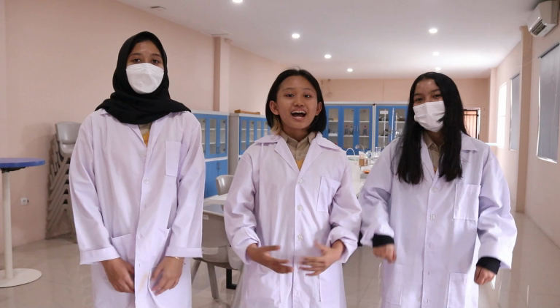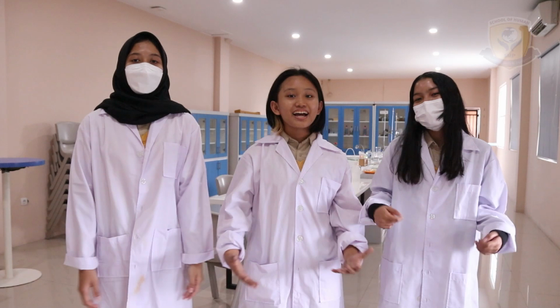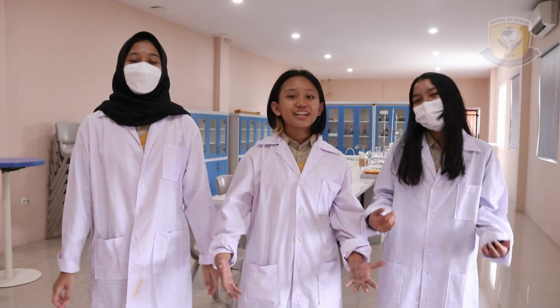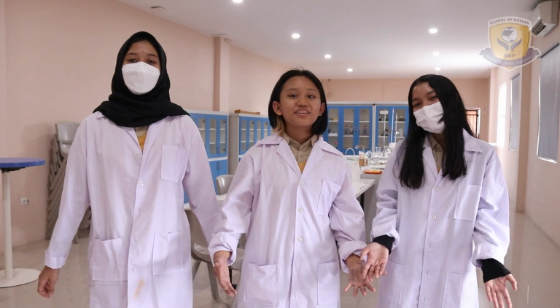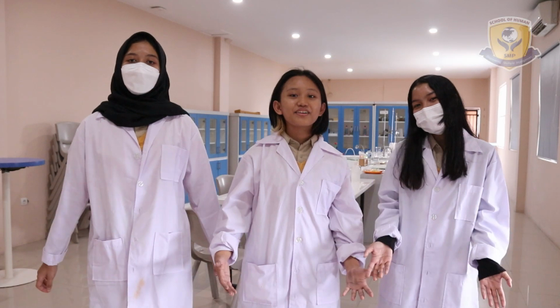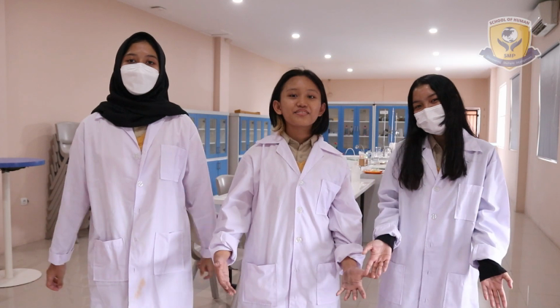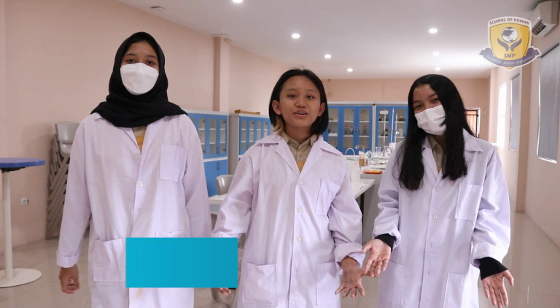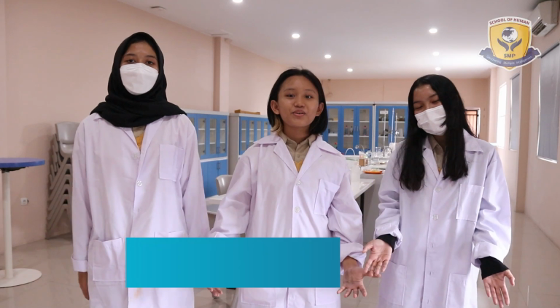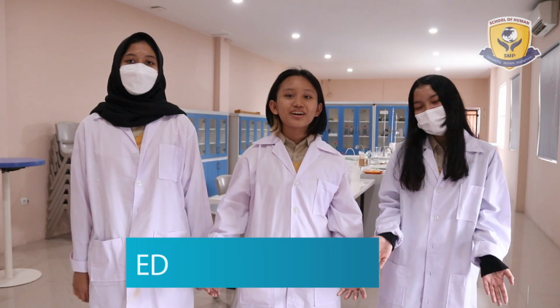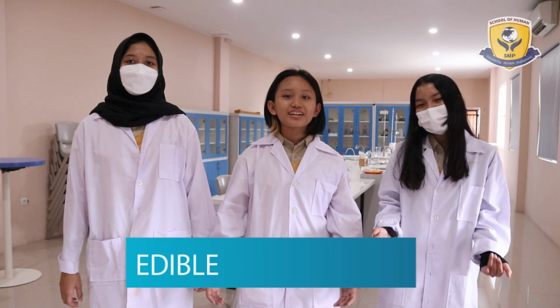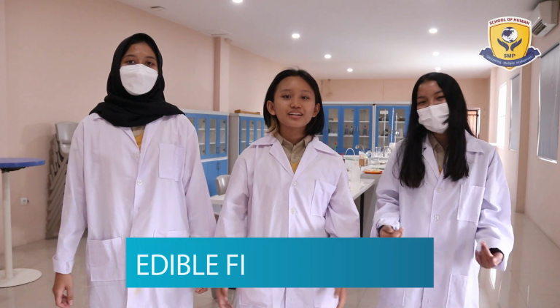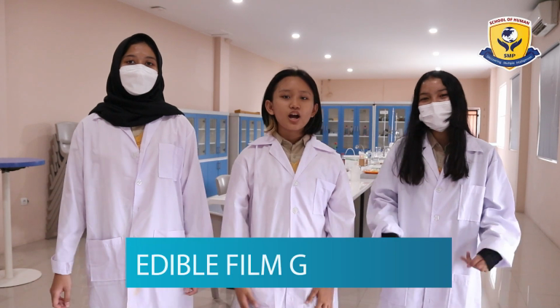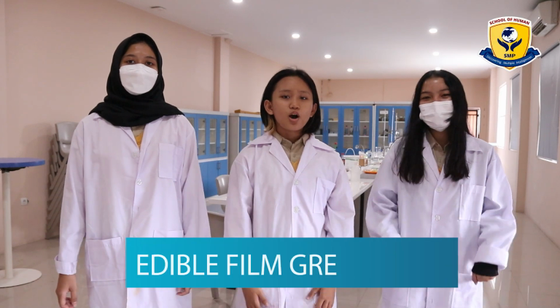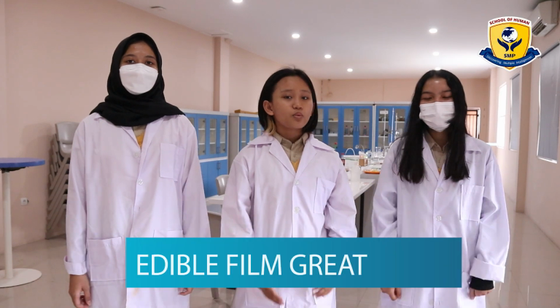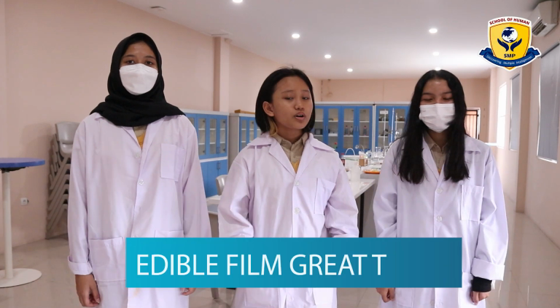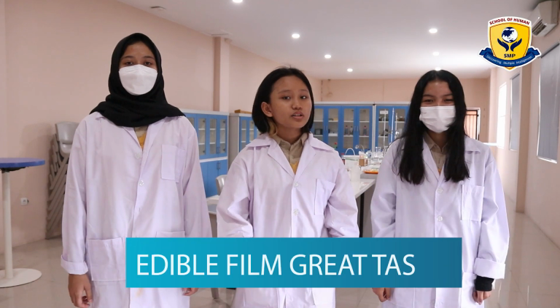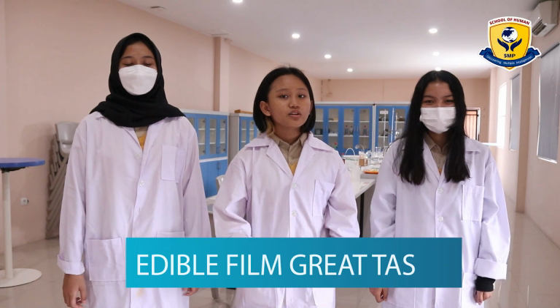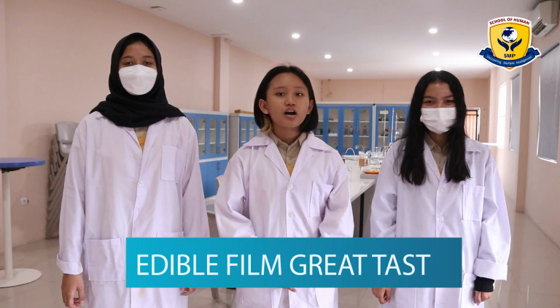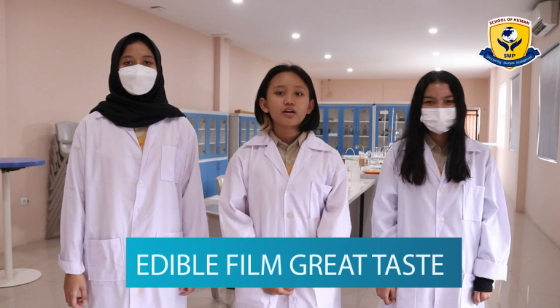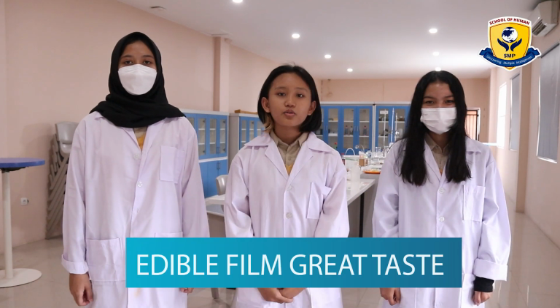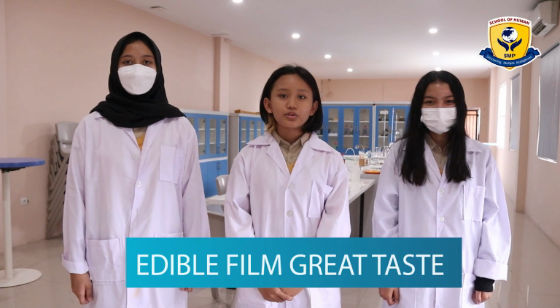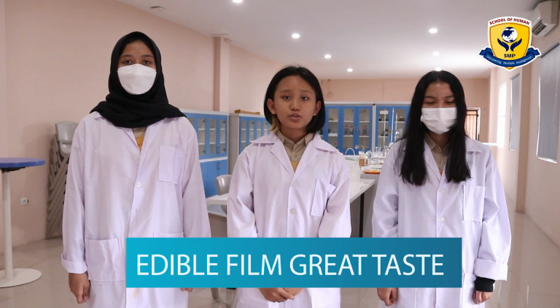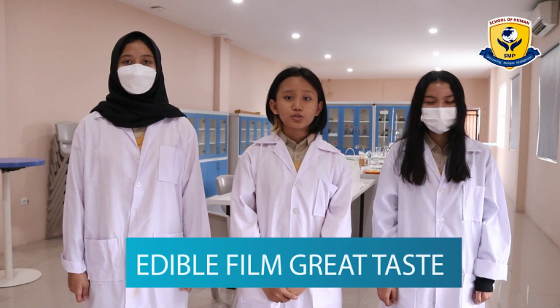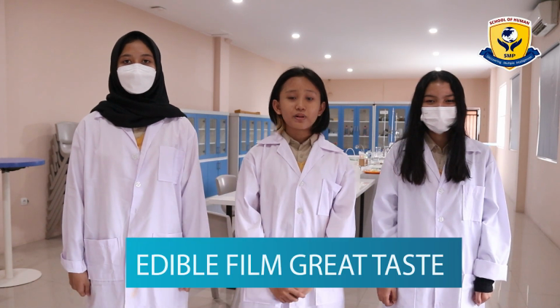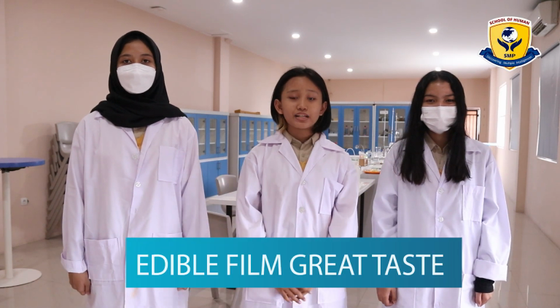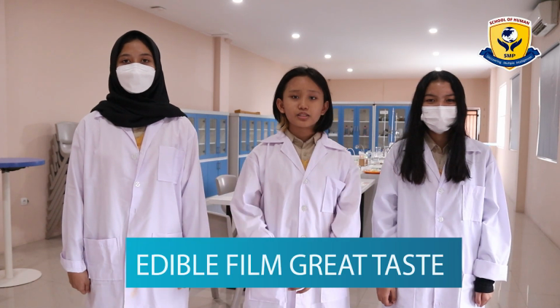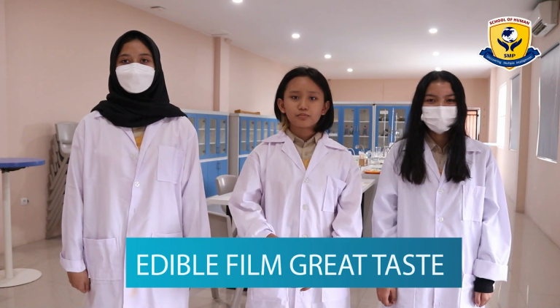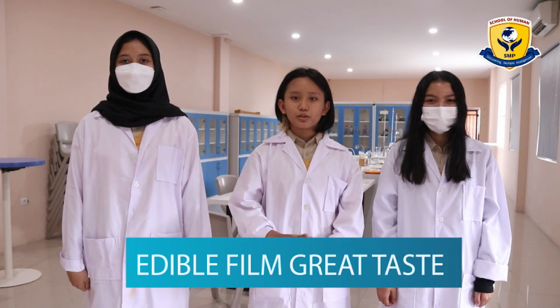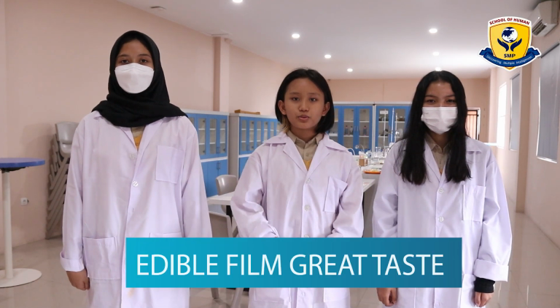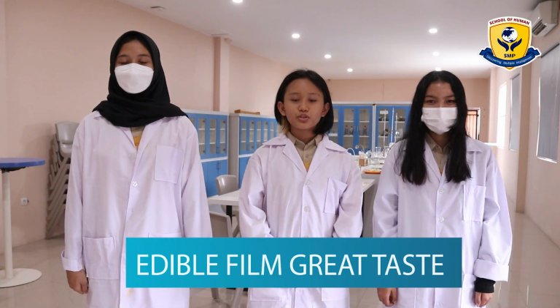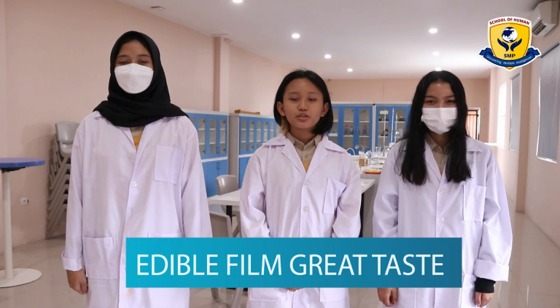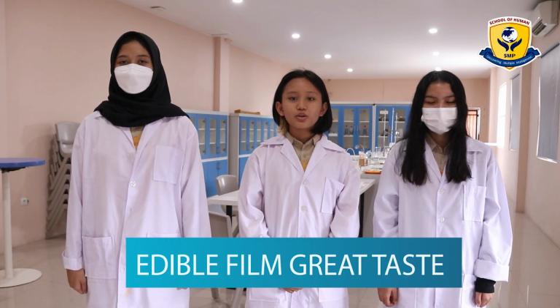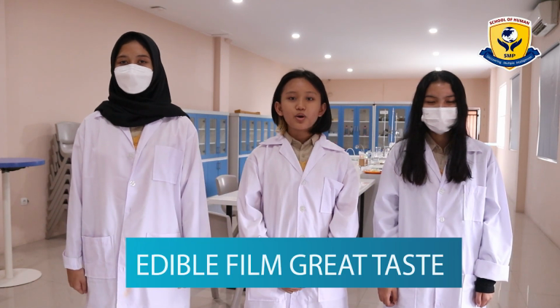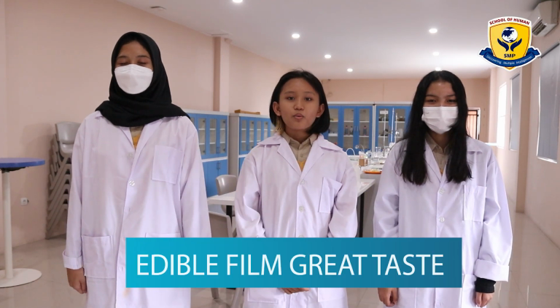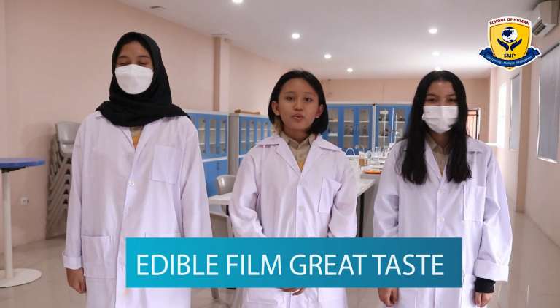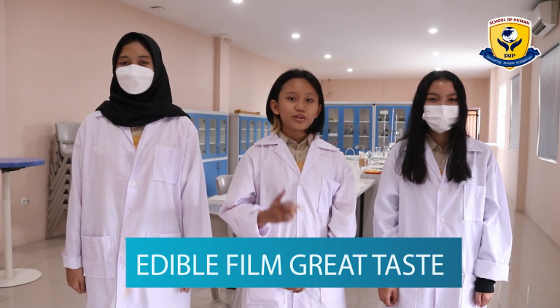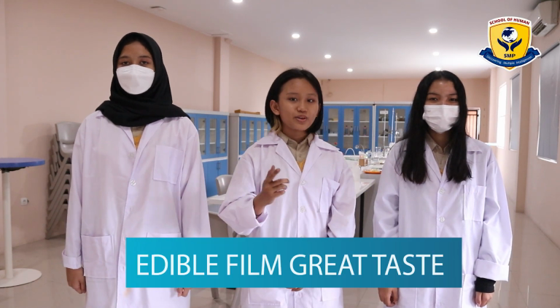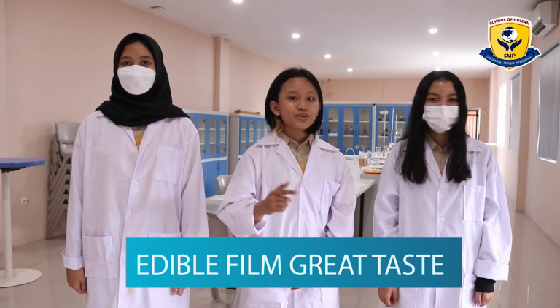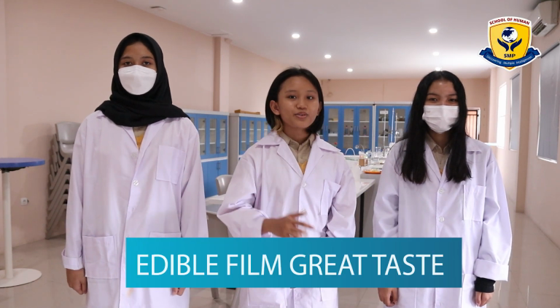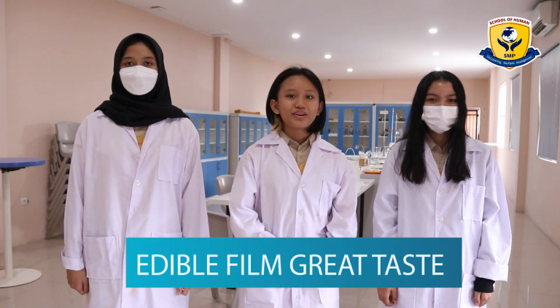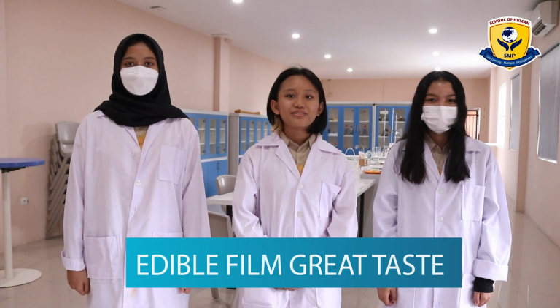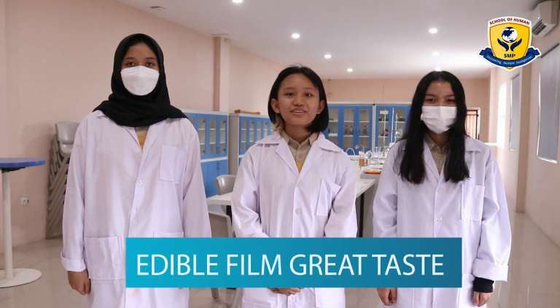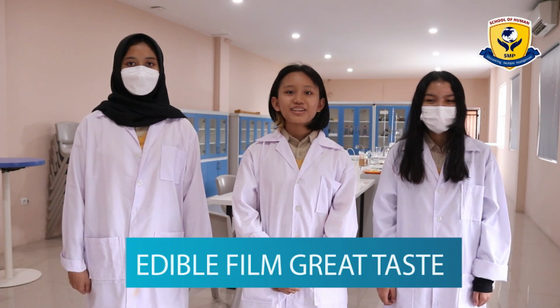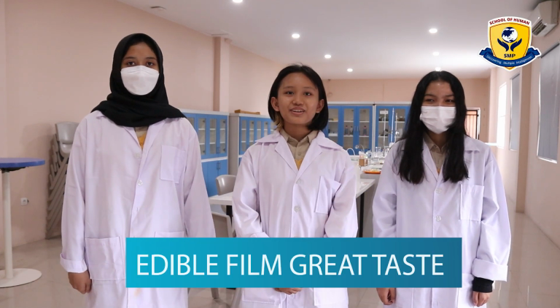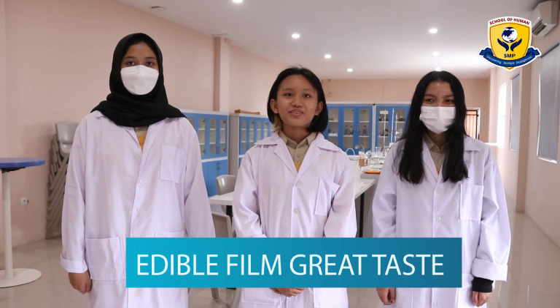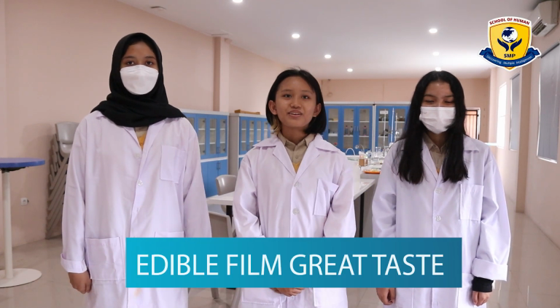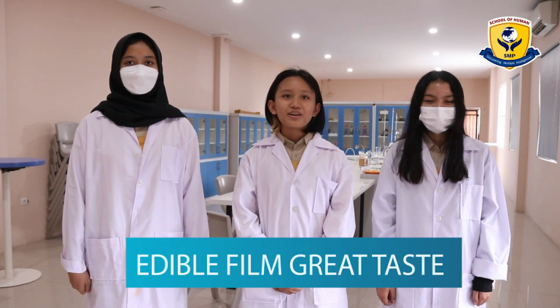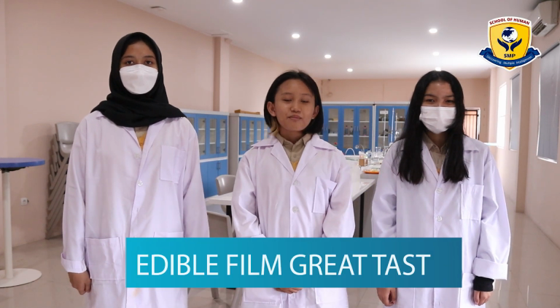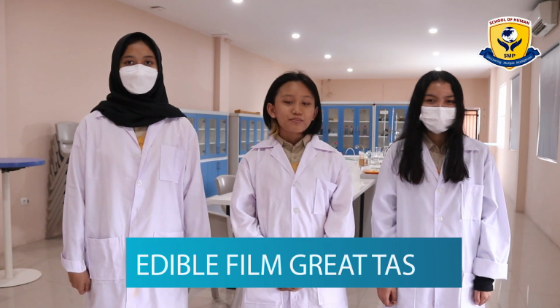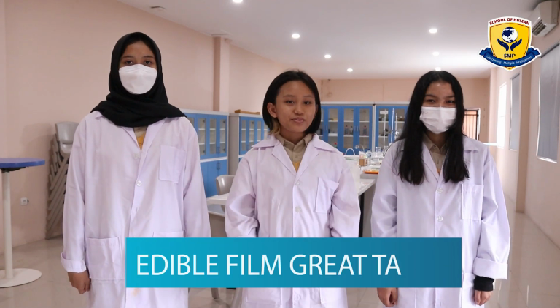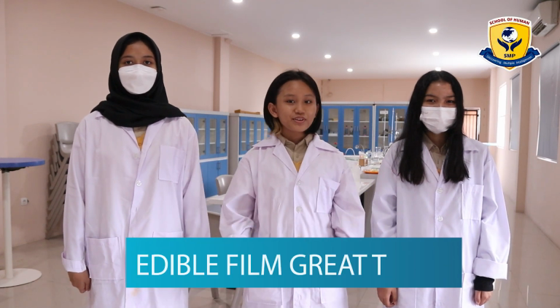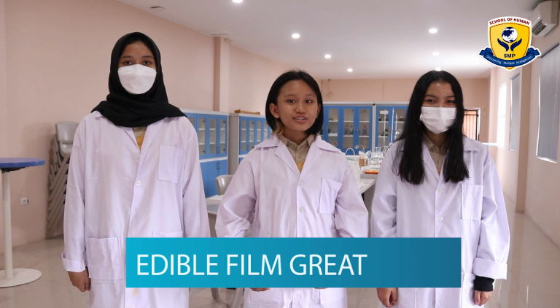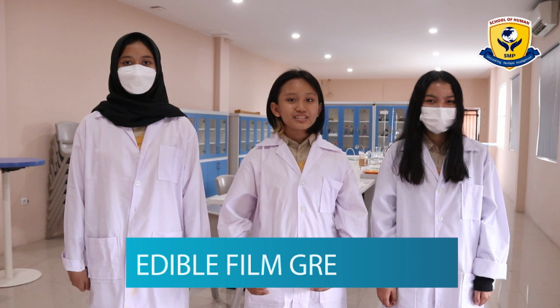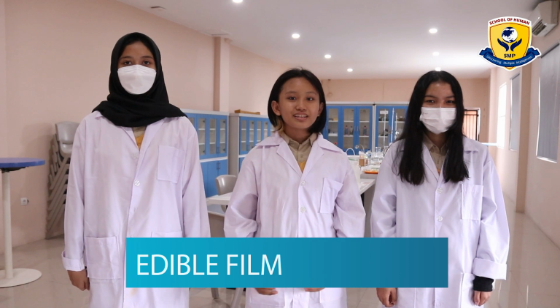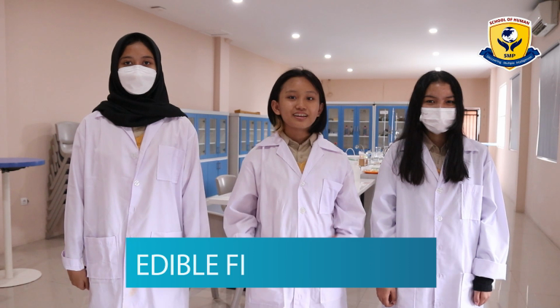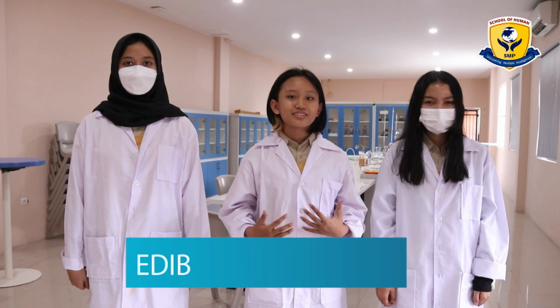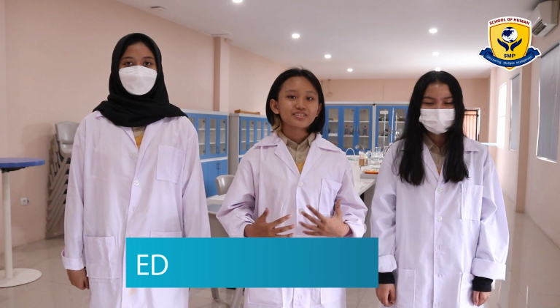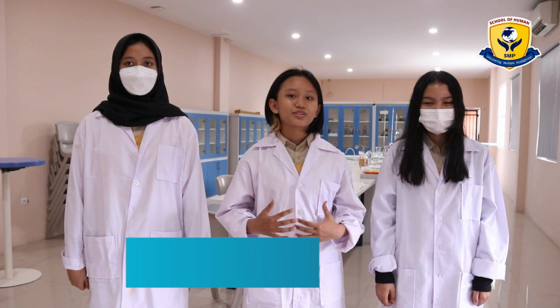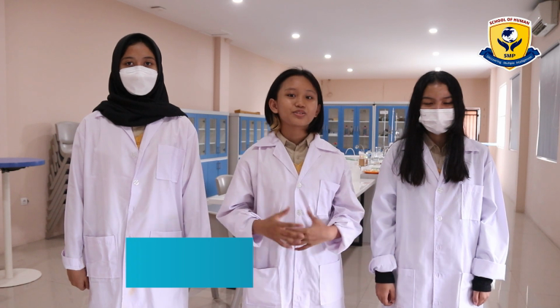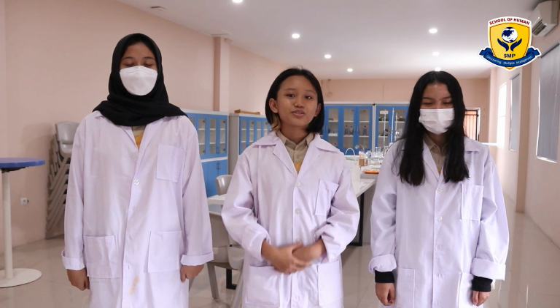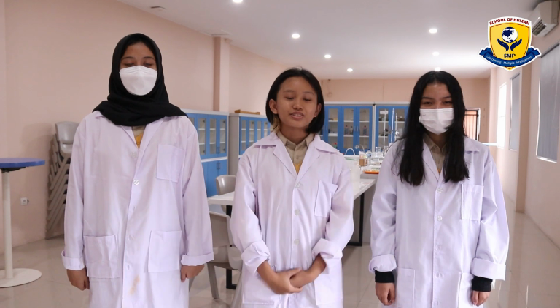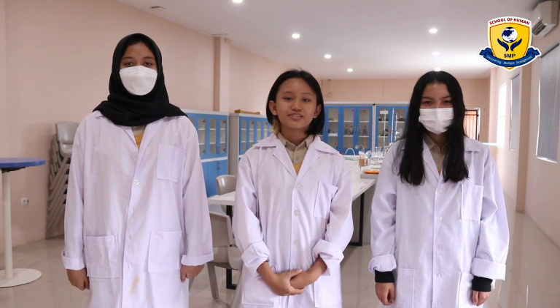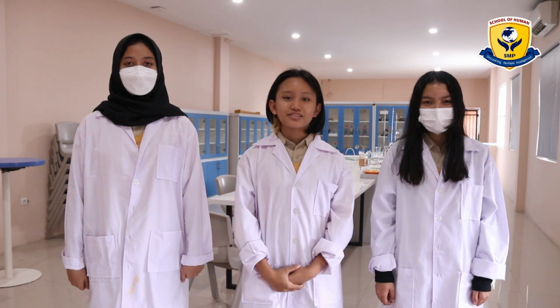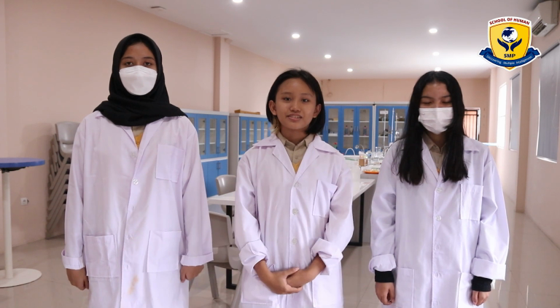Hello everyone! Want to know how to reduce plastic pollution? Well, you're on the right video. But first, let us introduce ourselves.